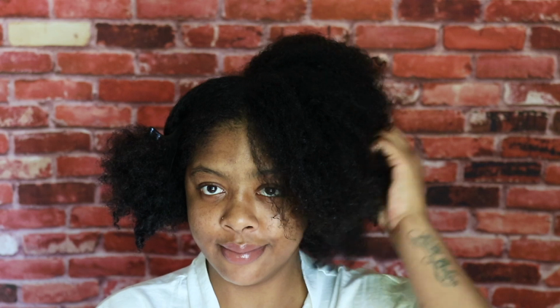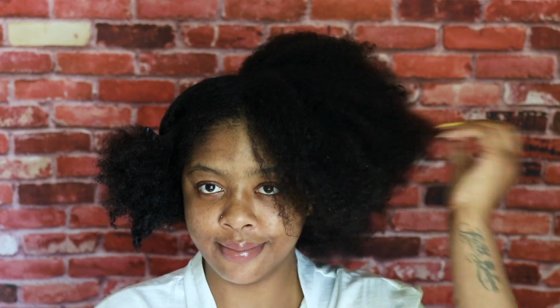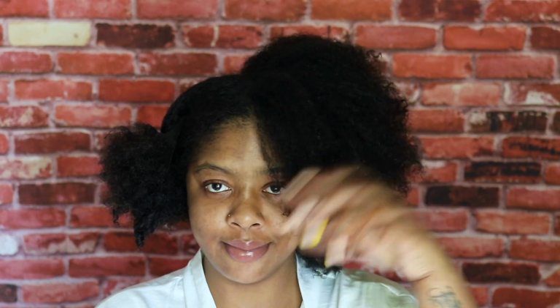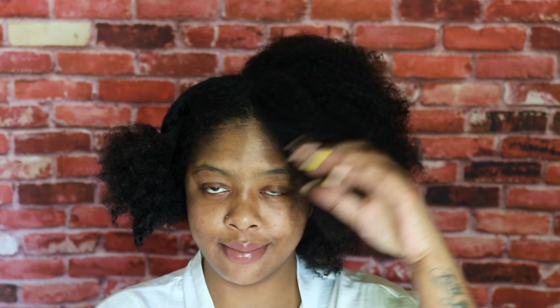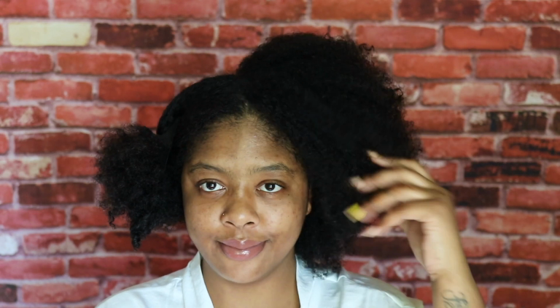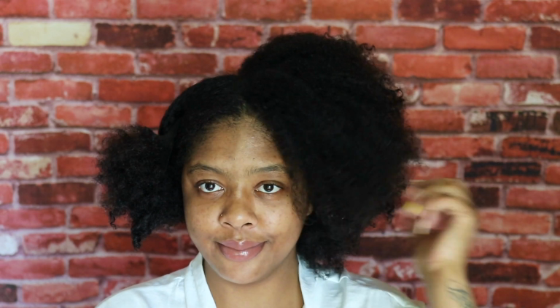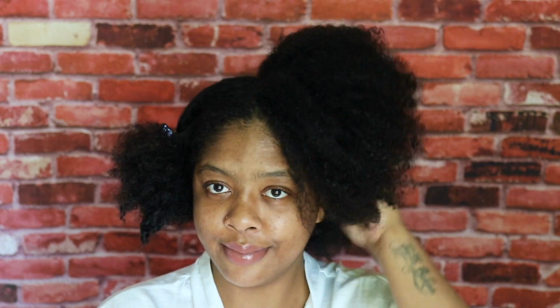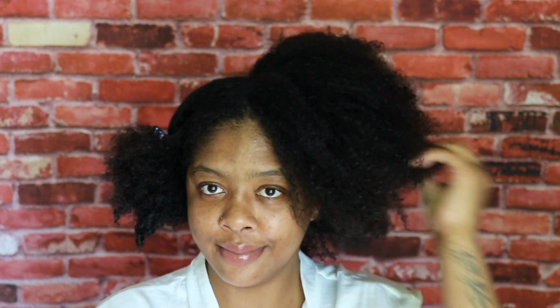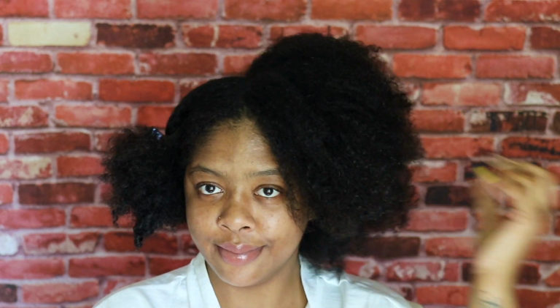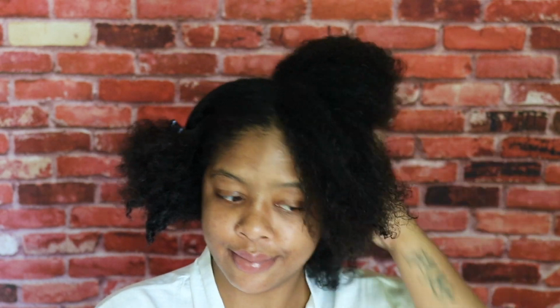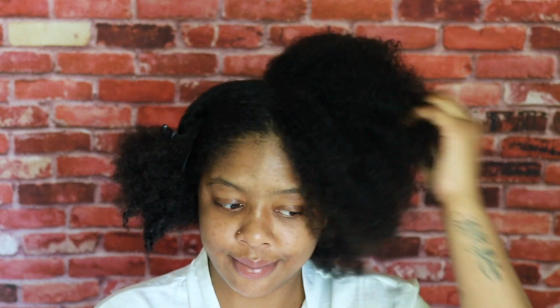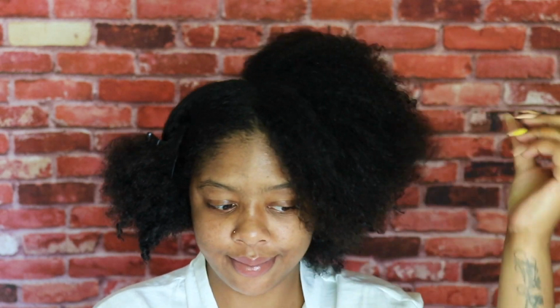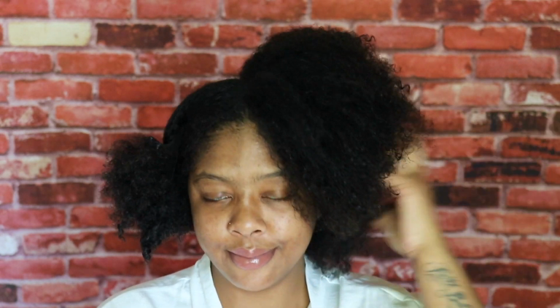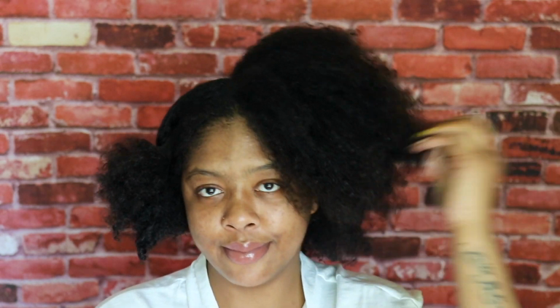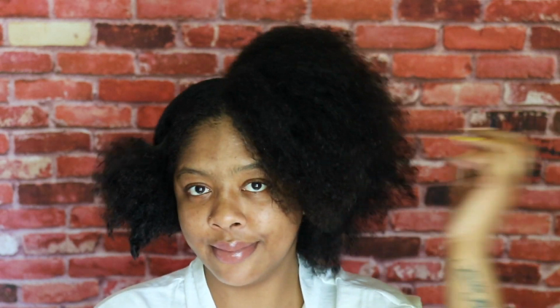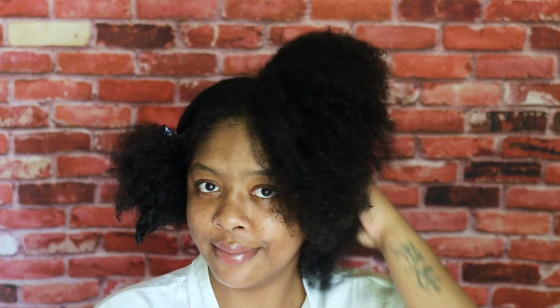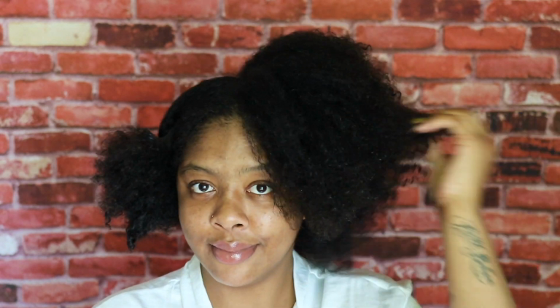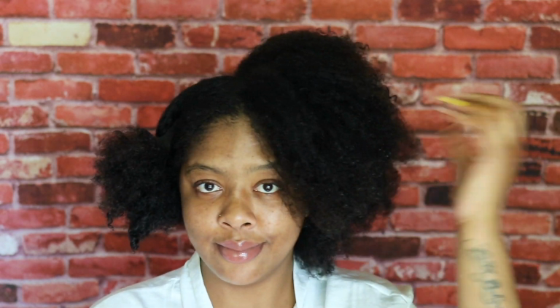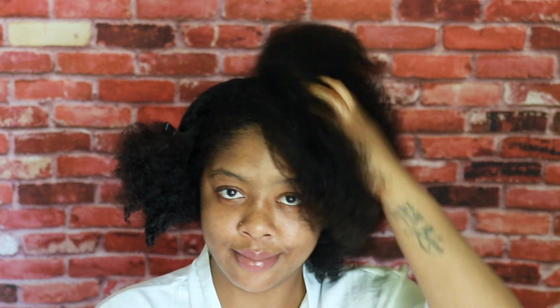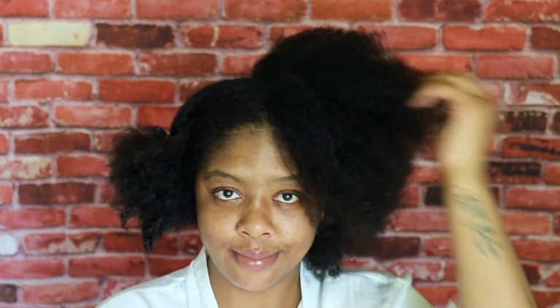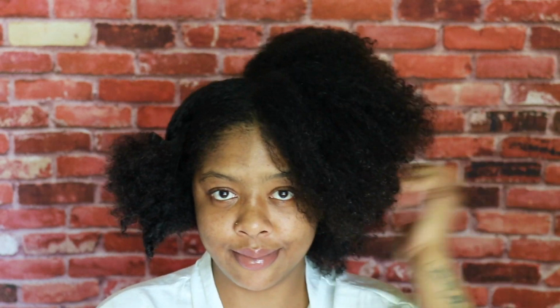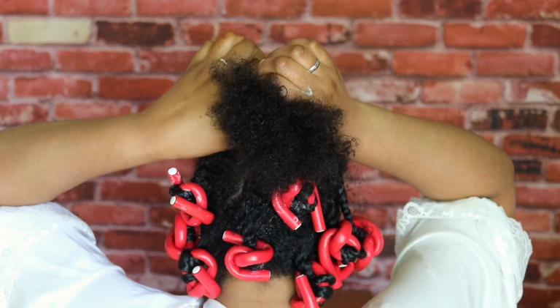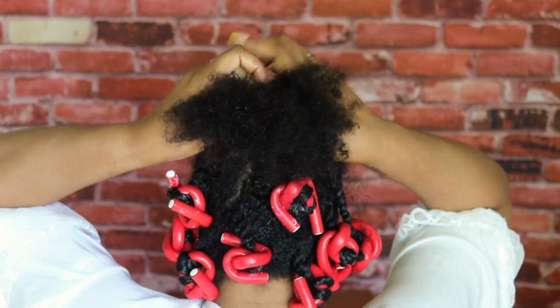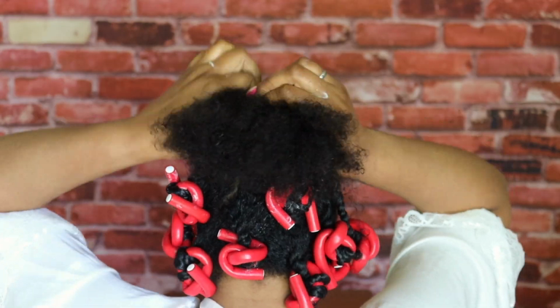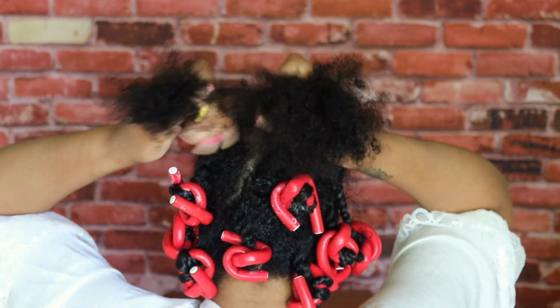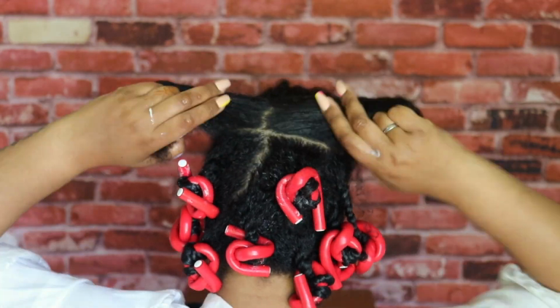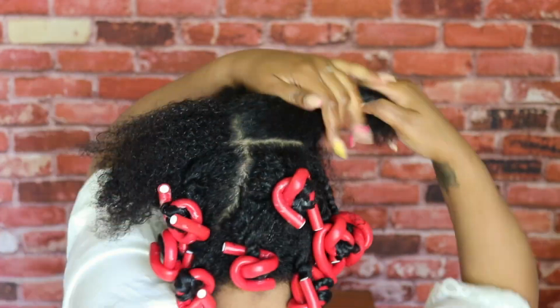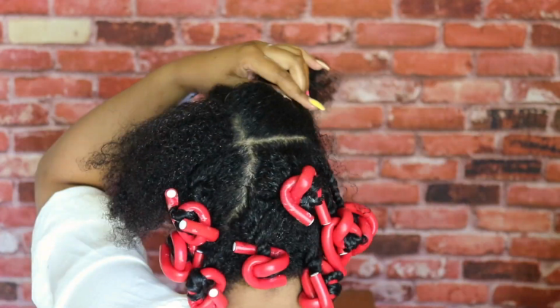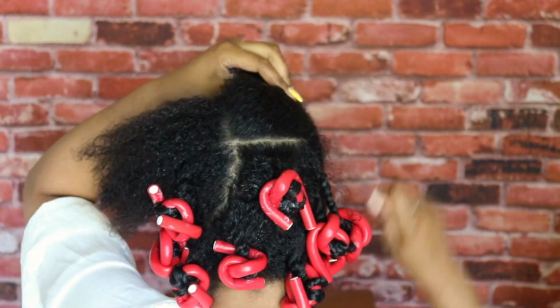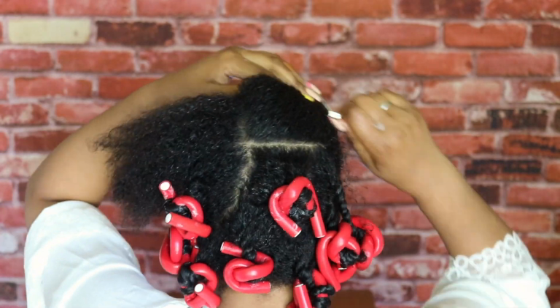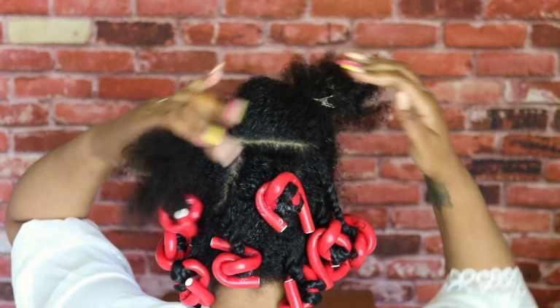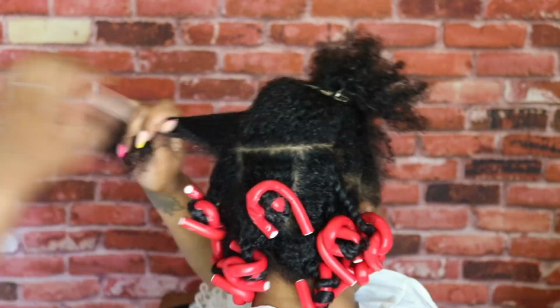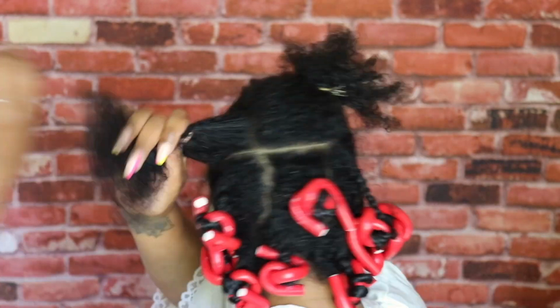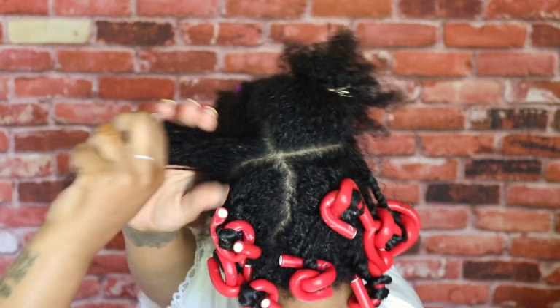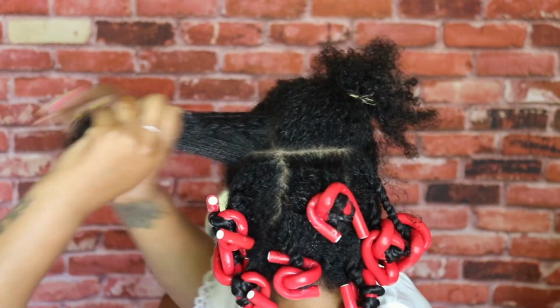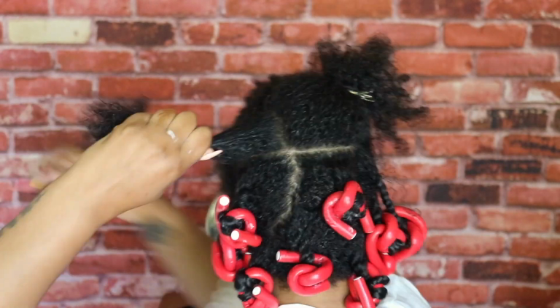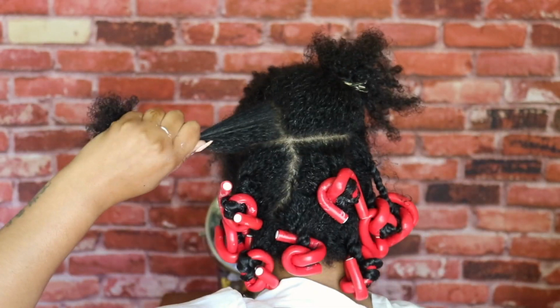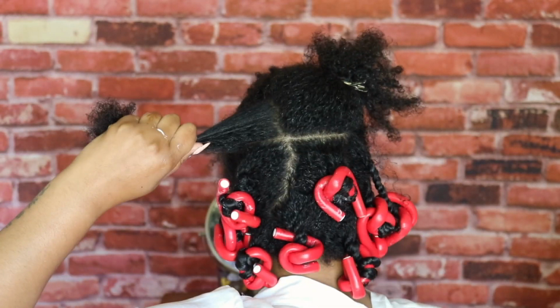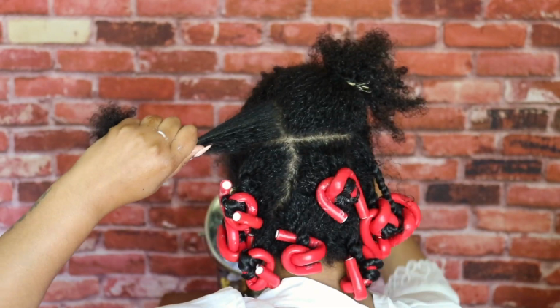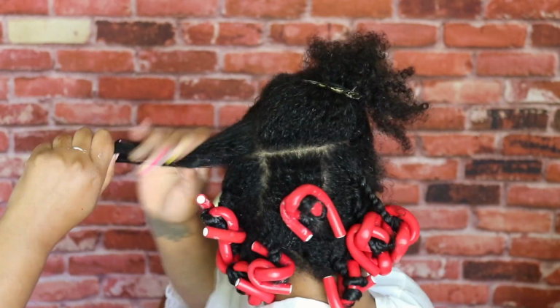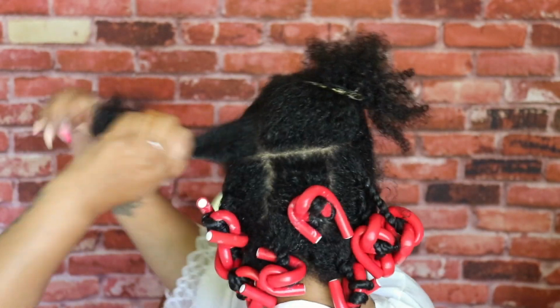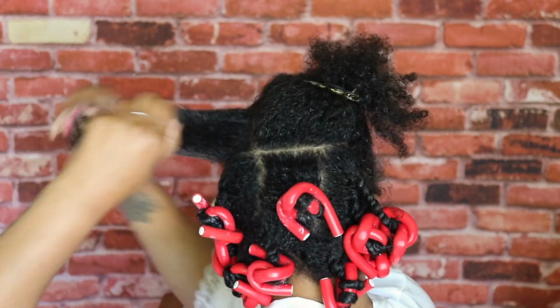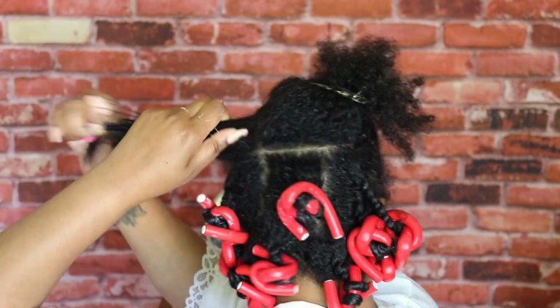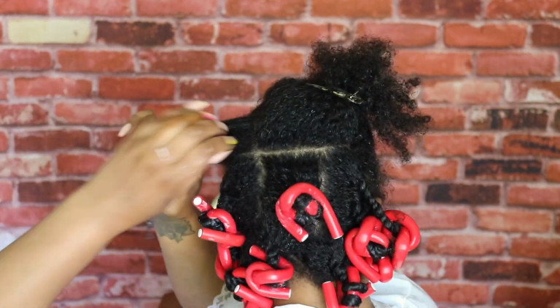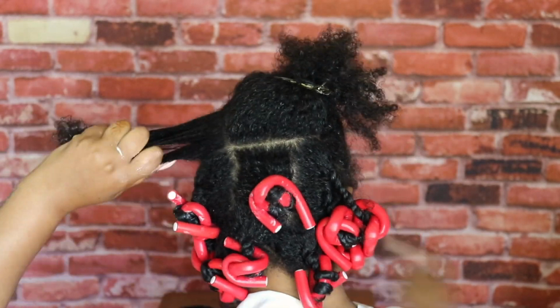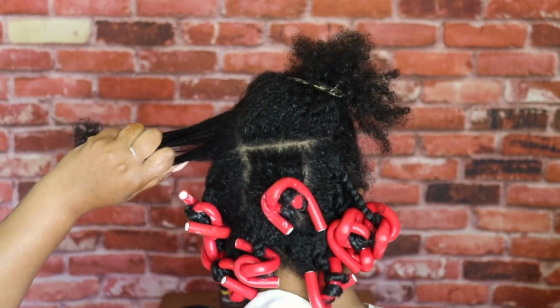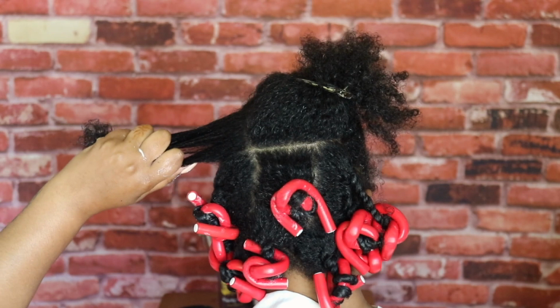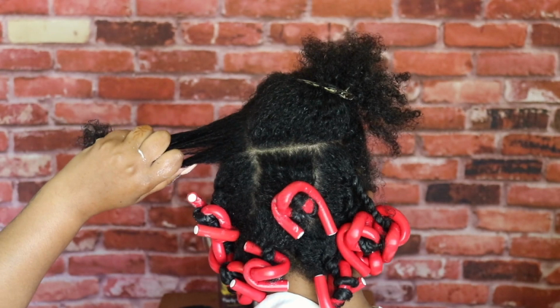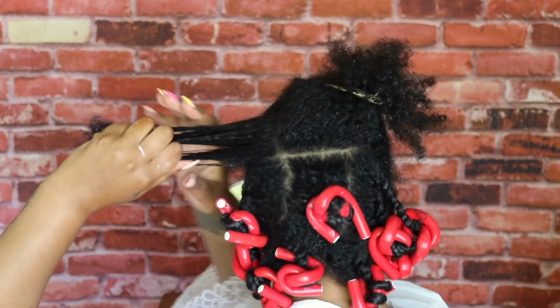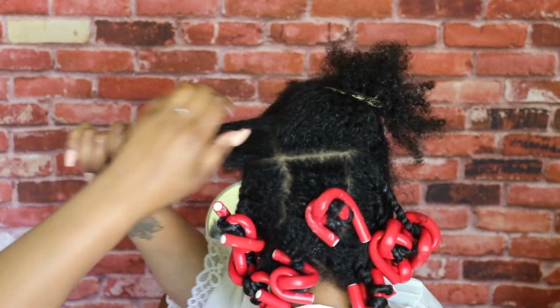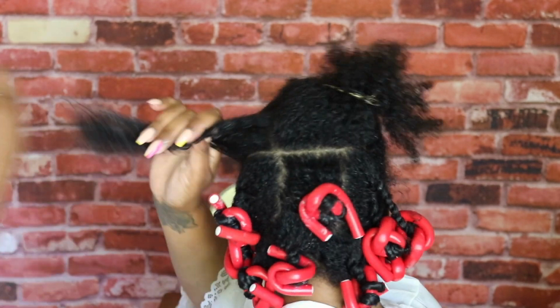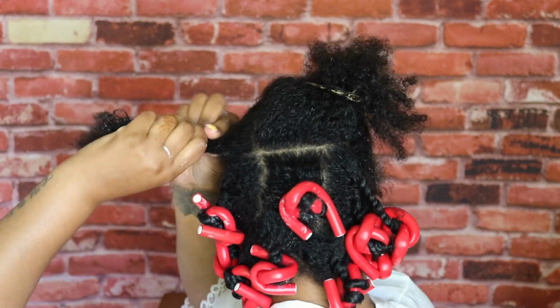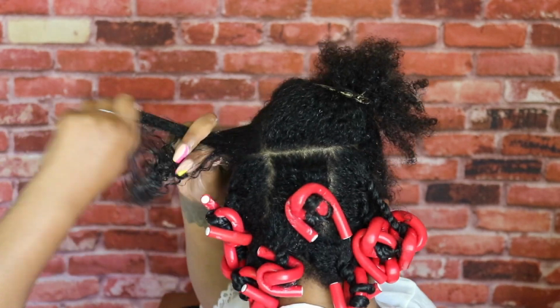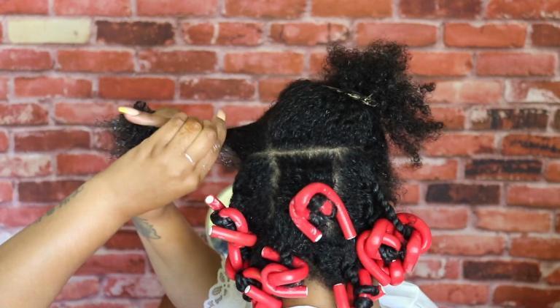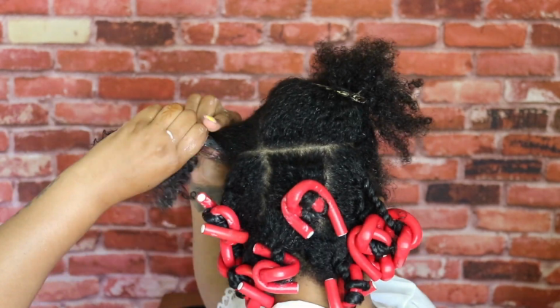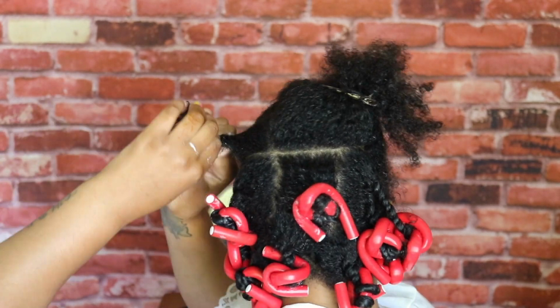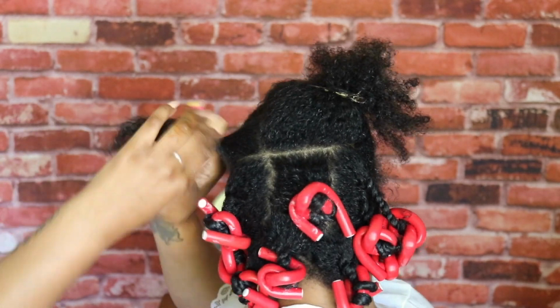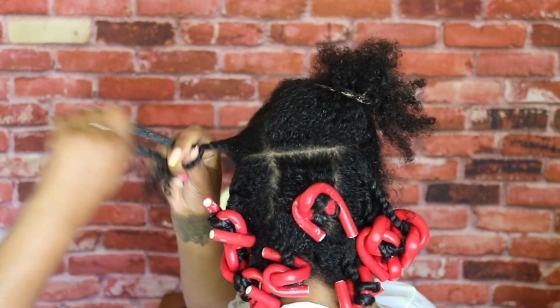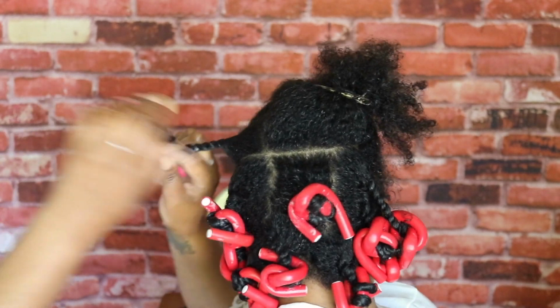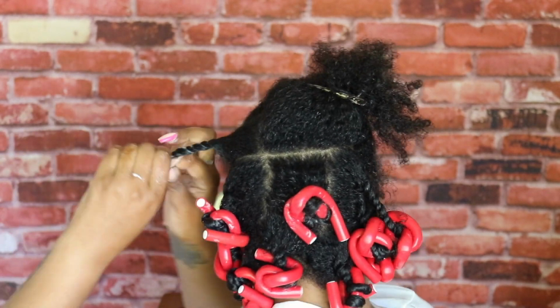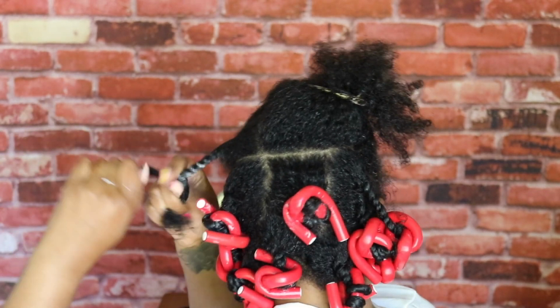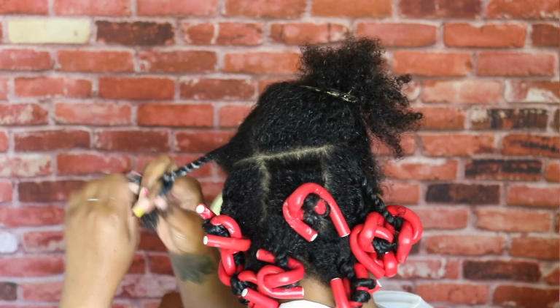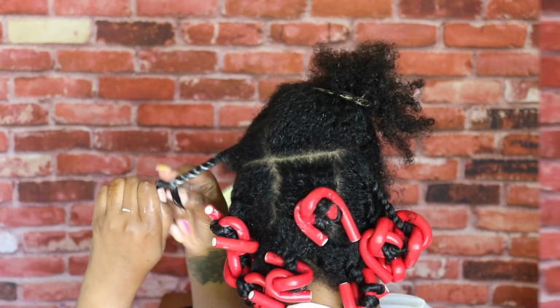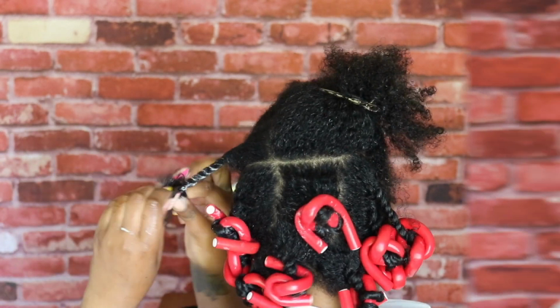Hey friends, I've missed you guys! I've been so busy, but today I am back to show you how I create my signature fro. Stay tuned.